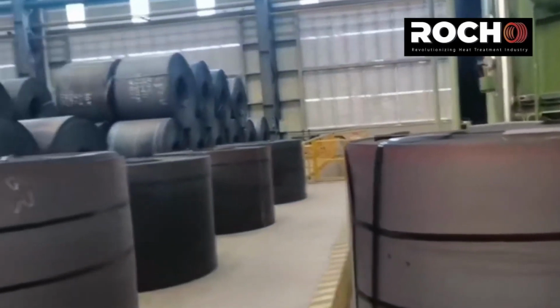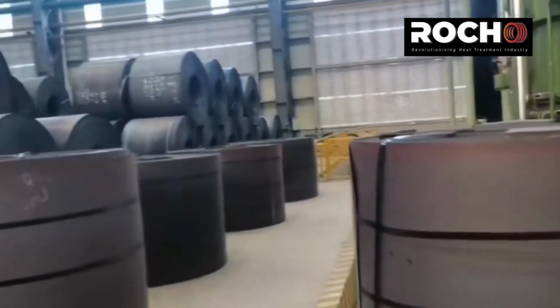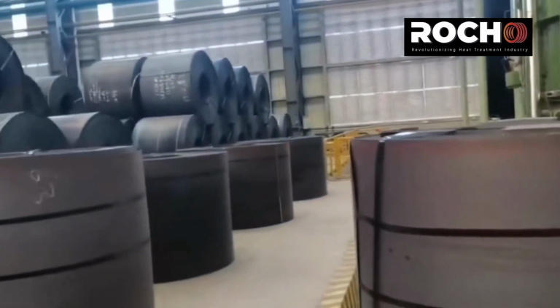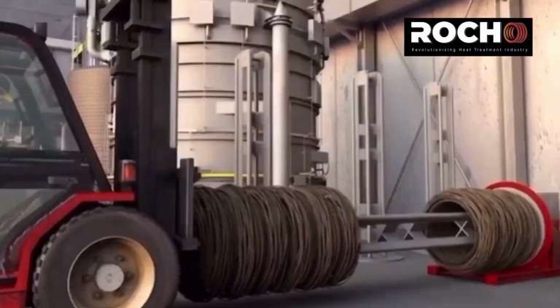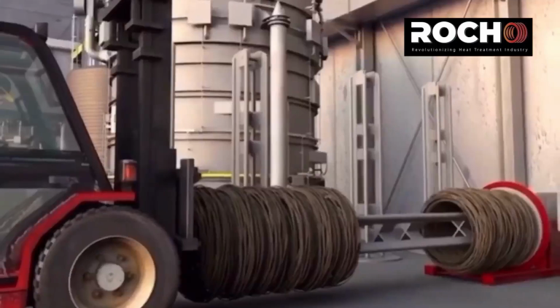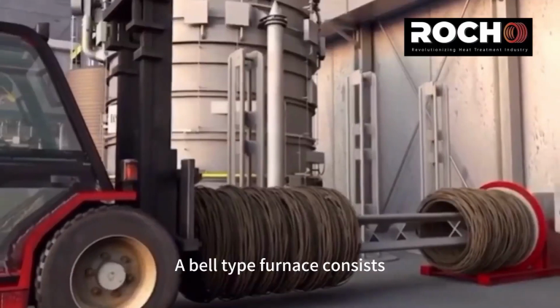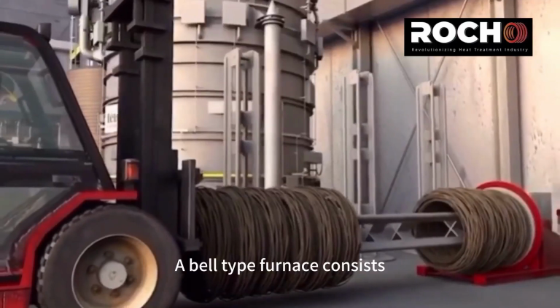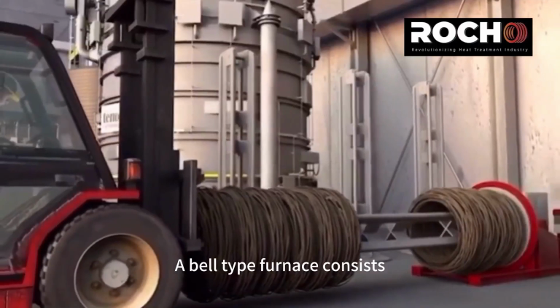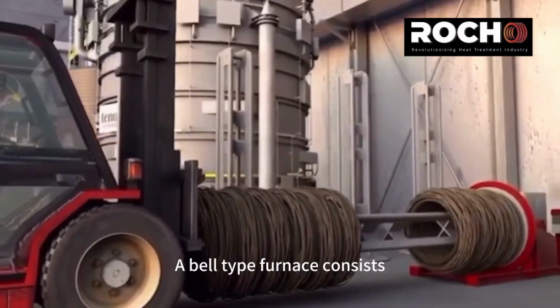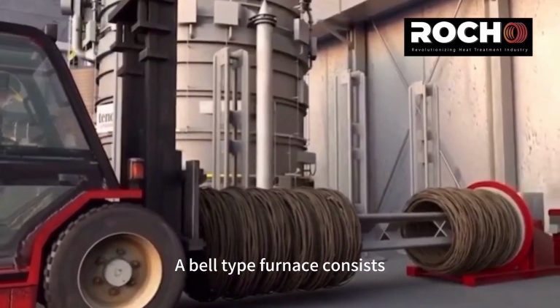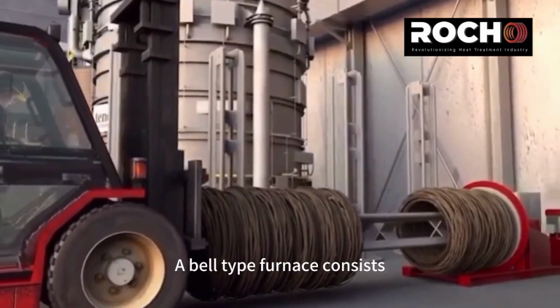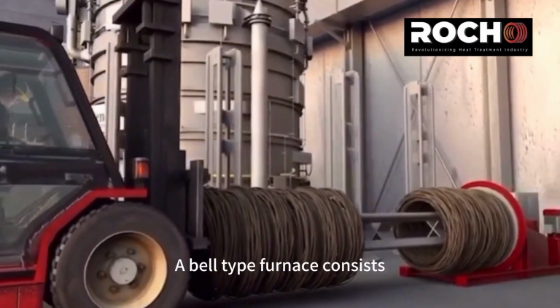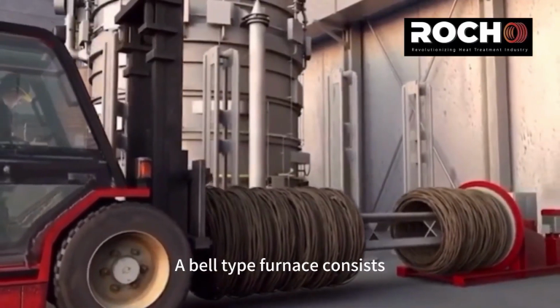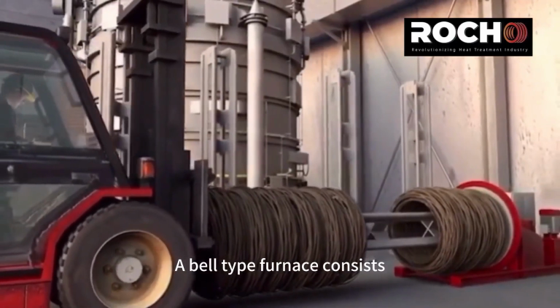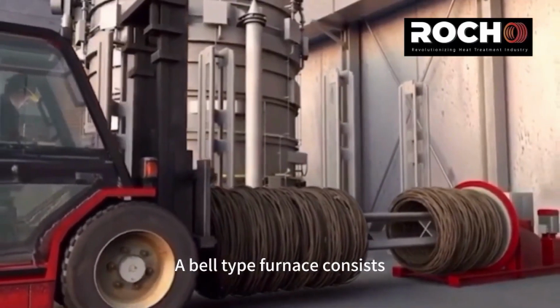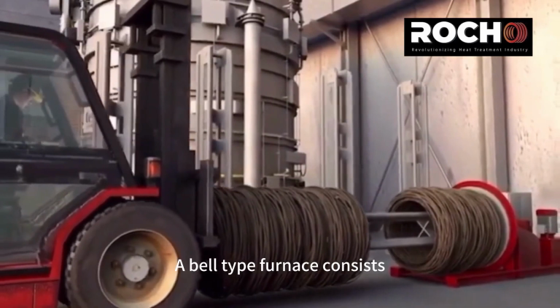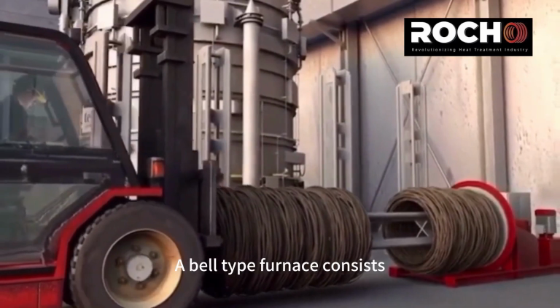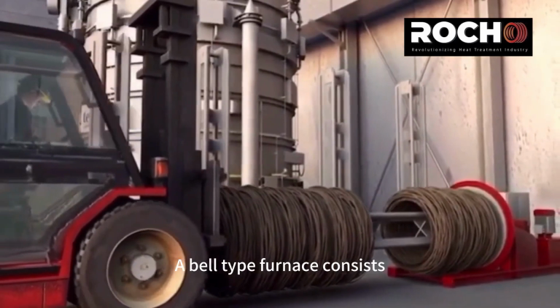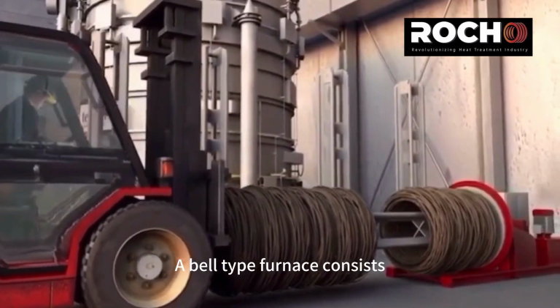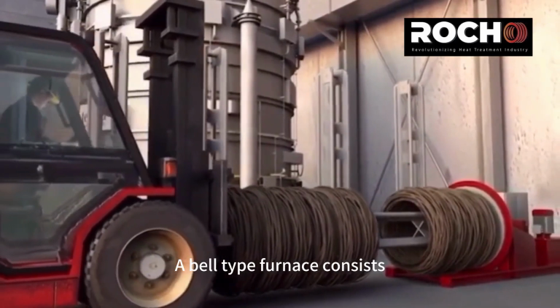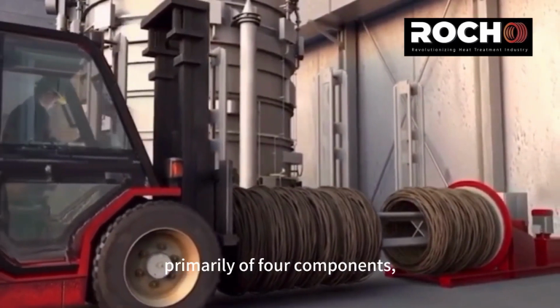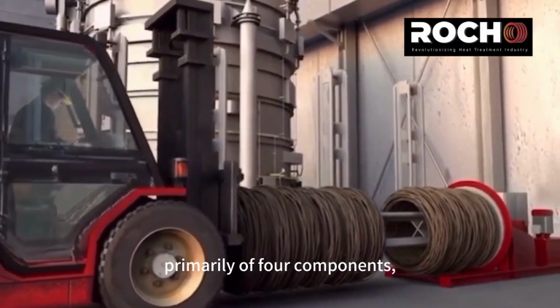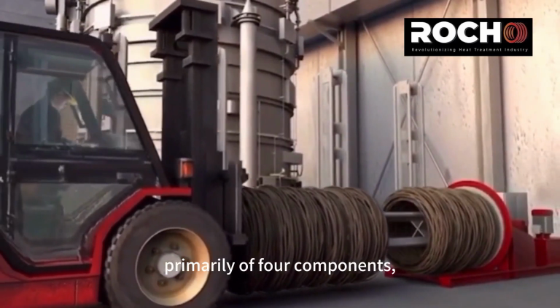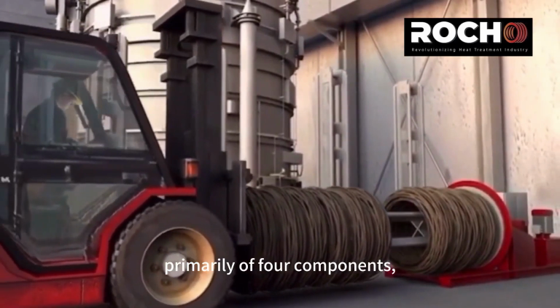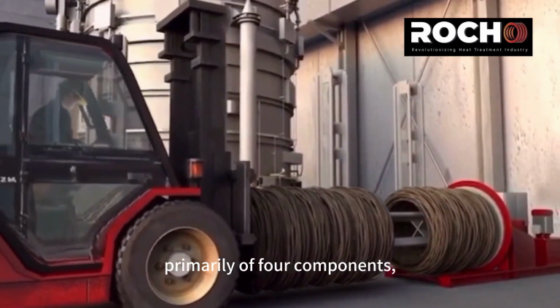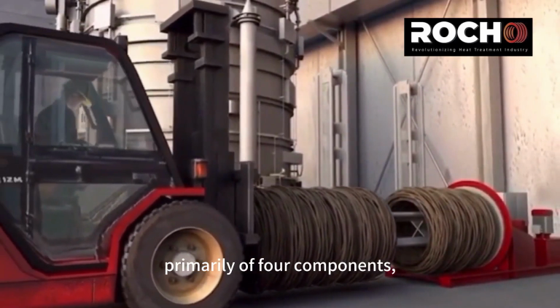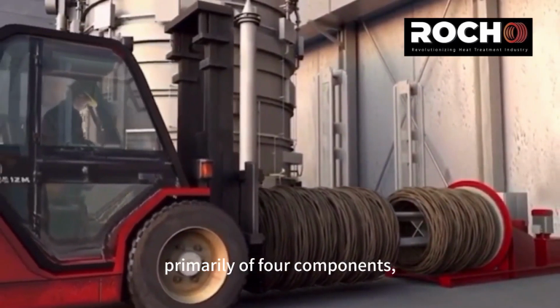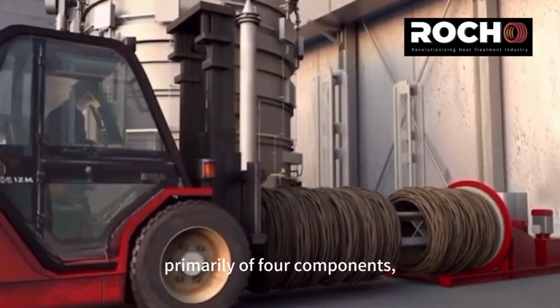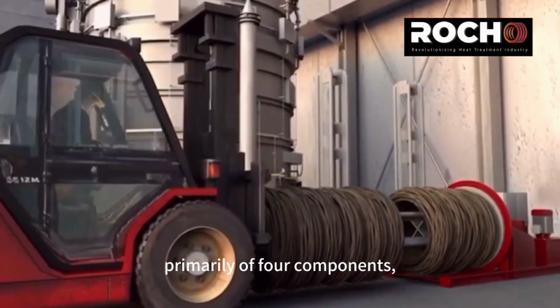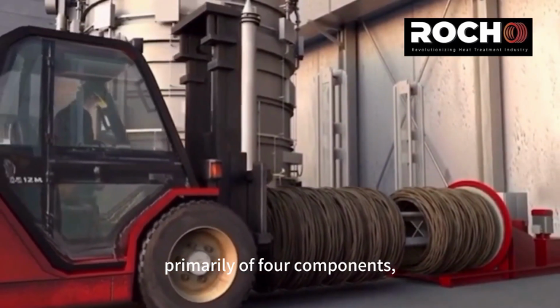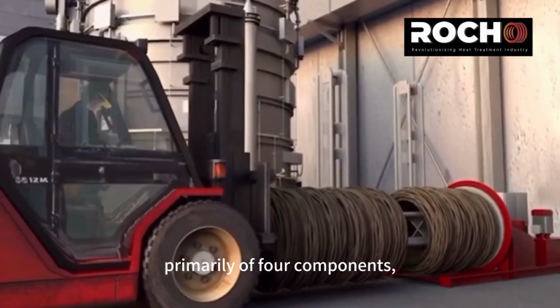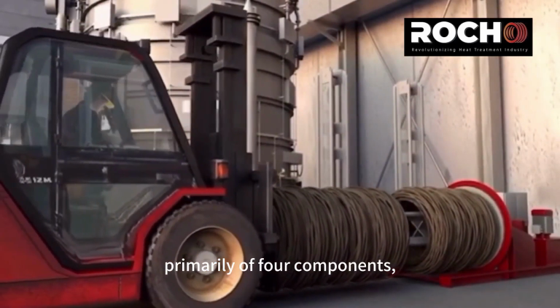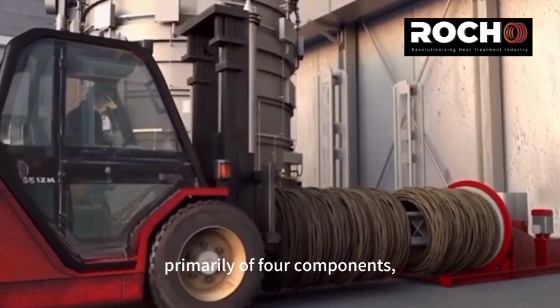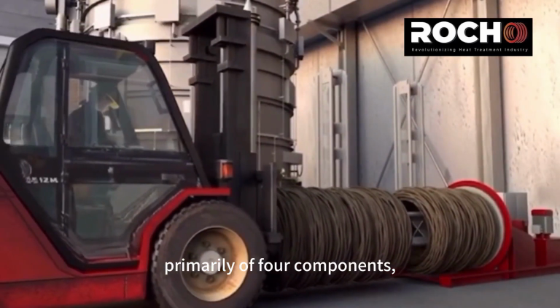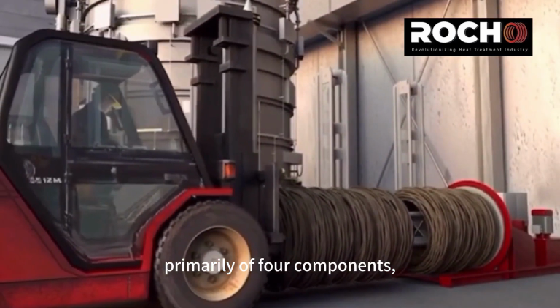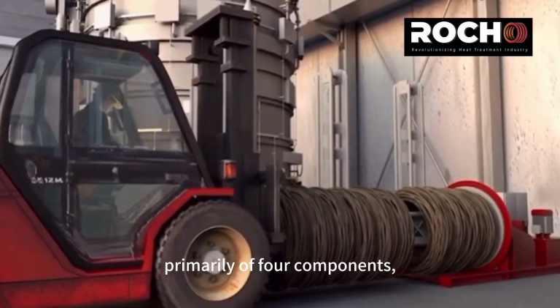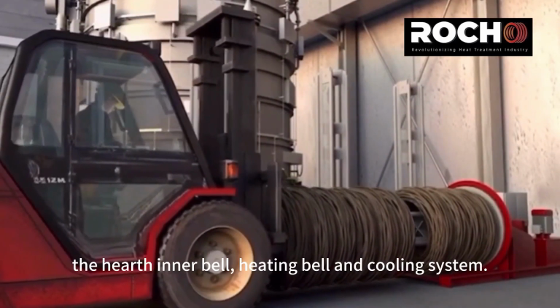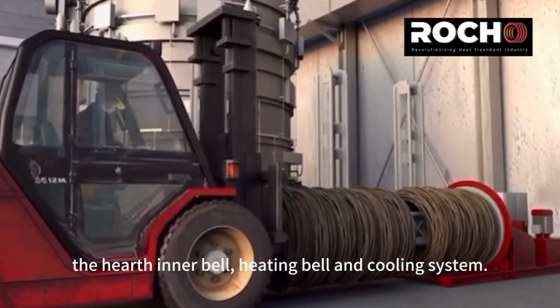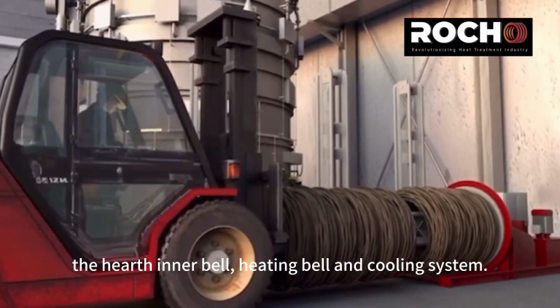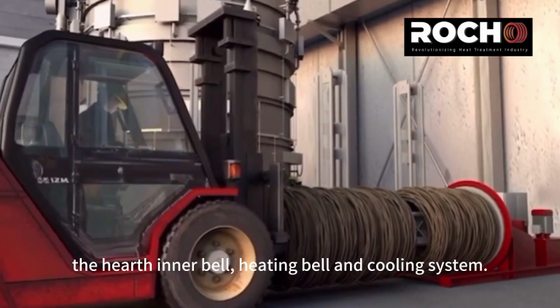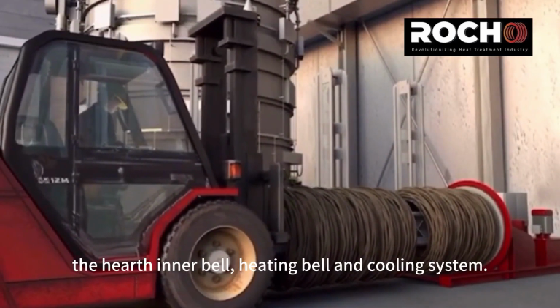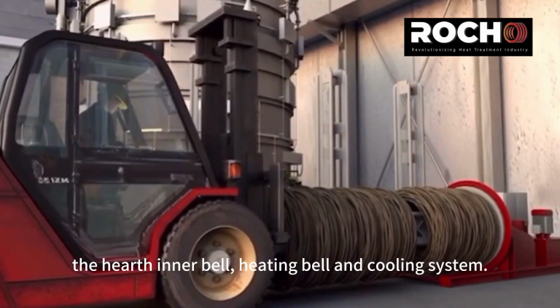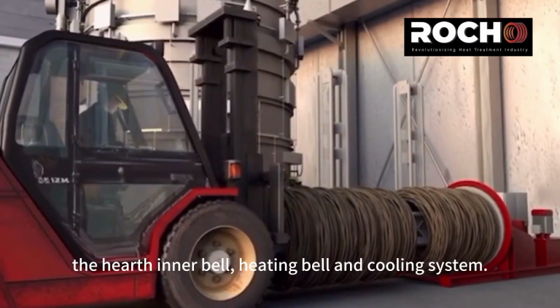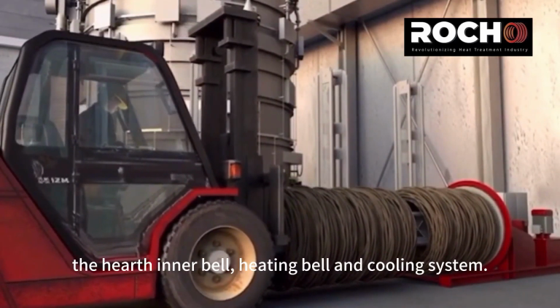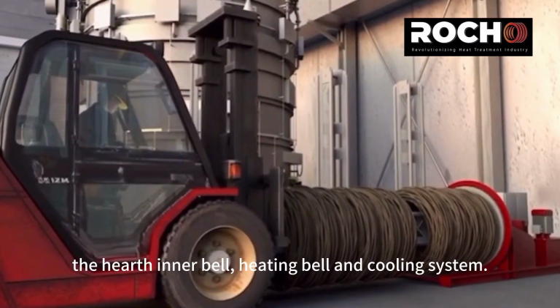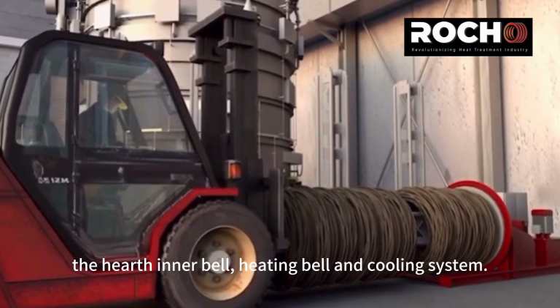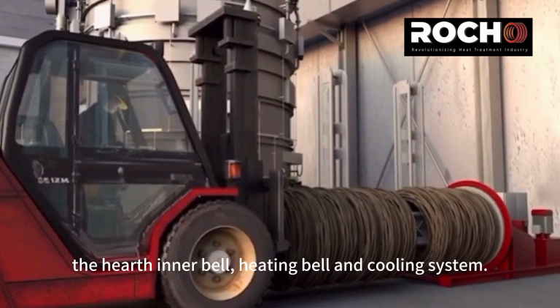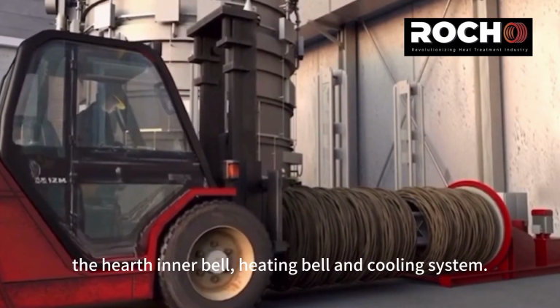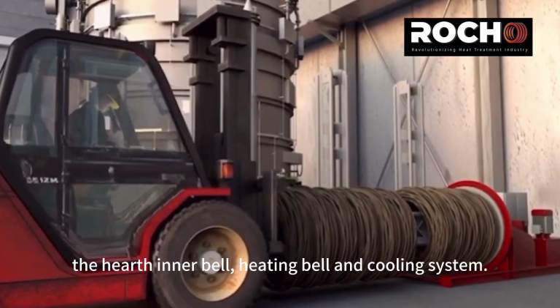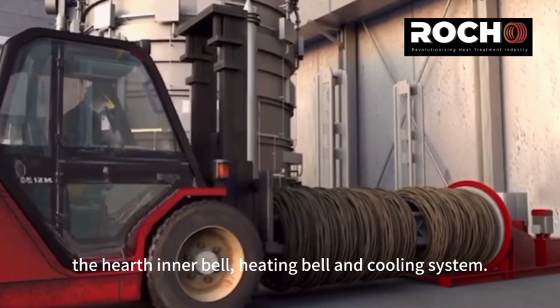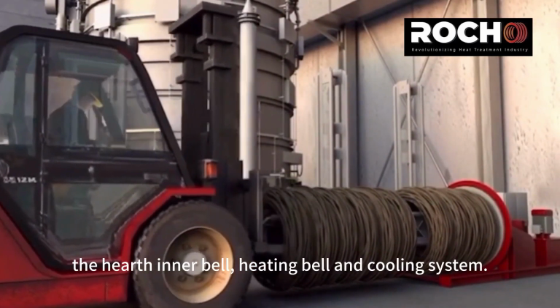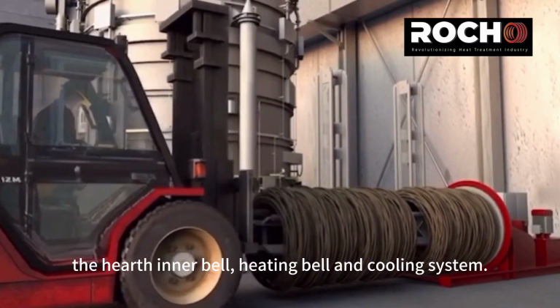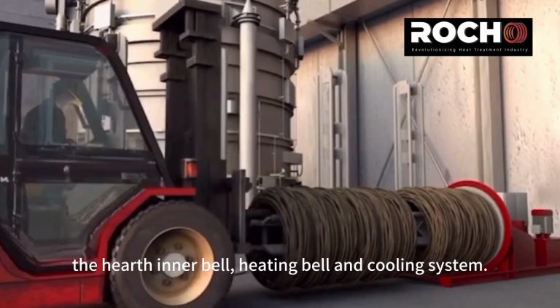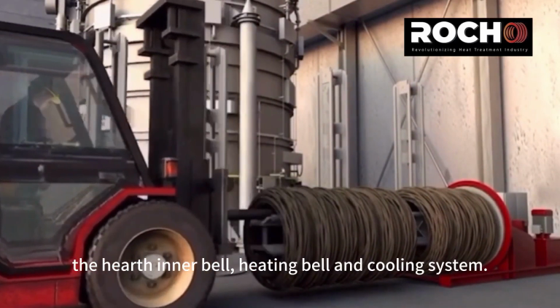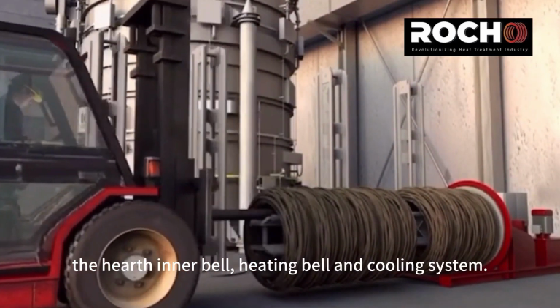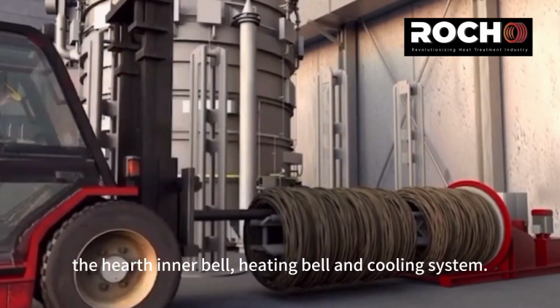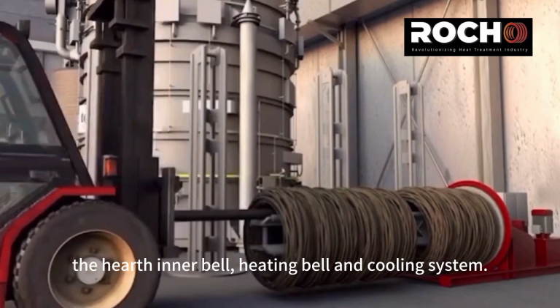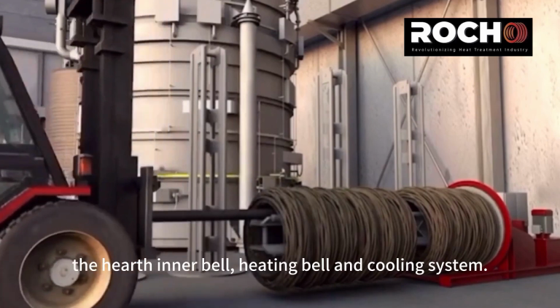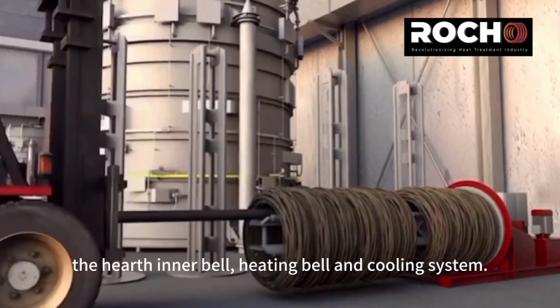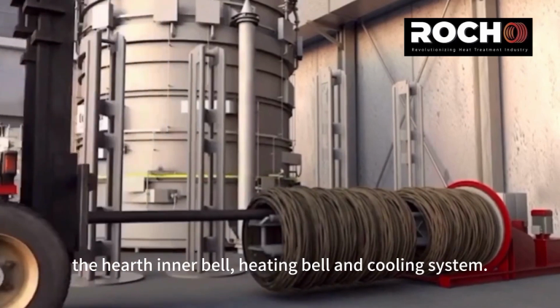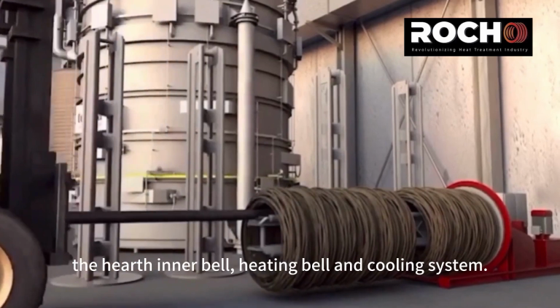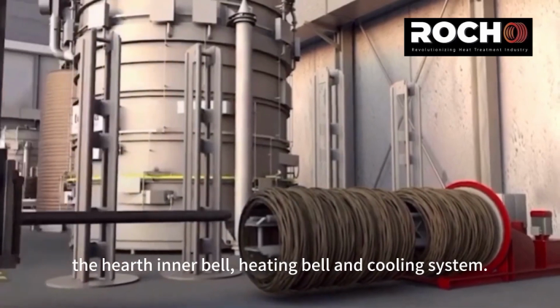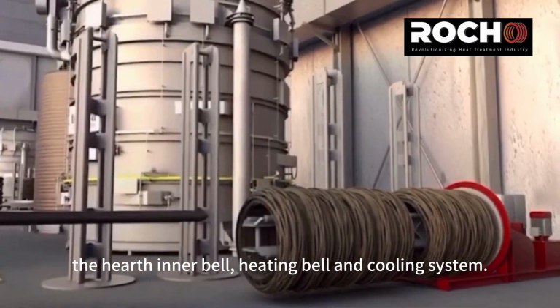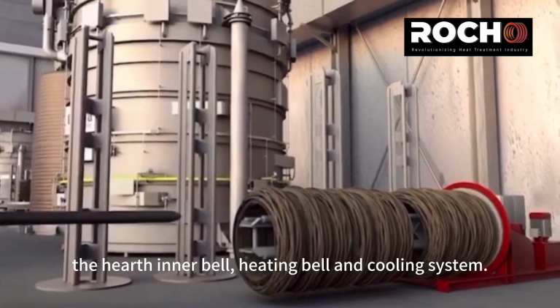A Bell Type Furnace consists primarily of four components: the hearth, inner bell, heating bell, and cooling system.